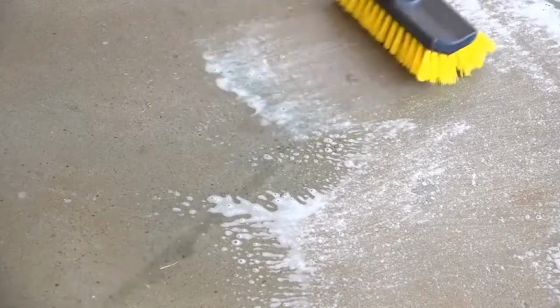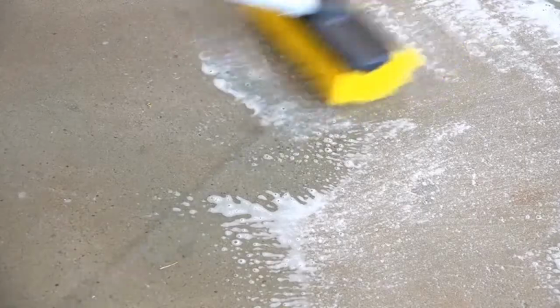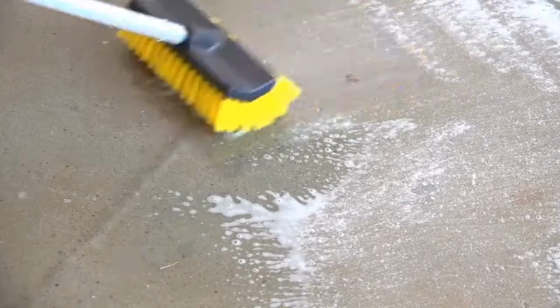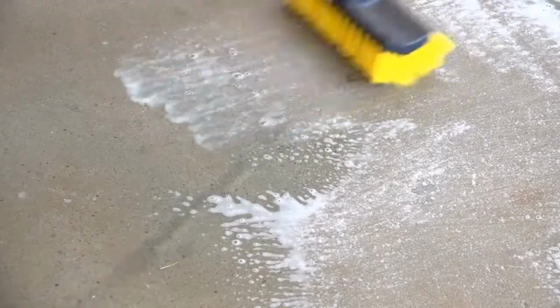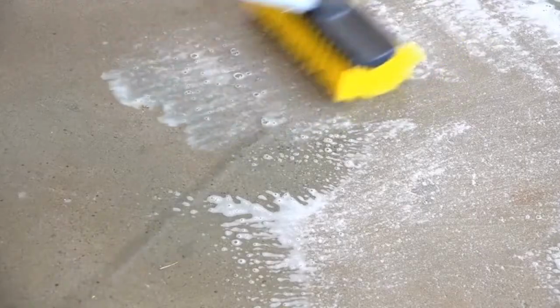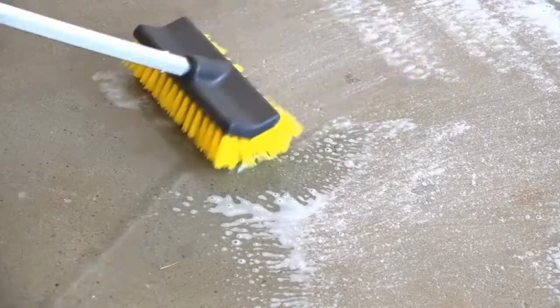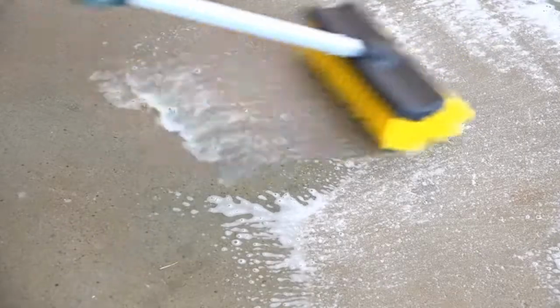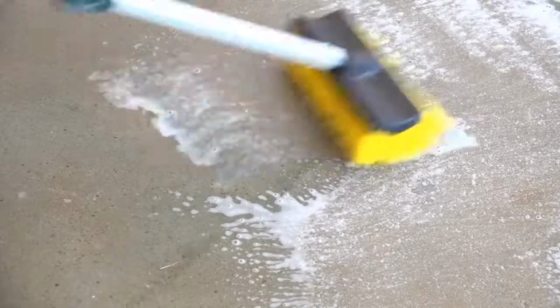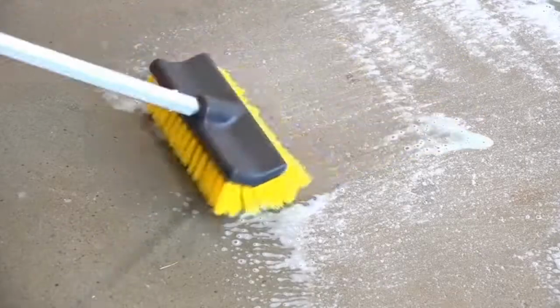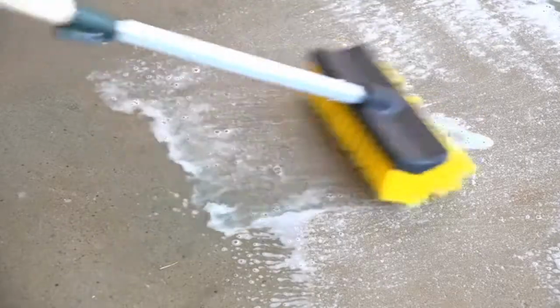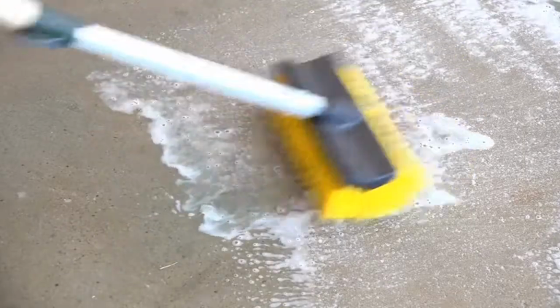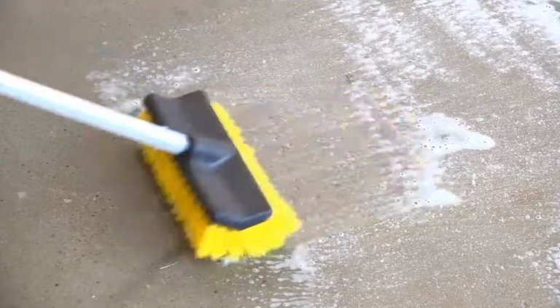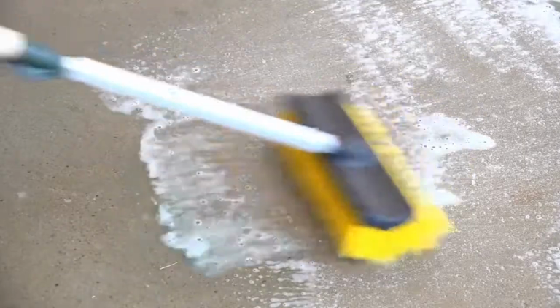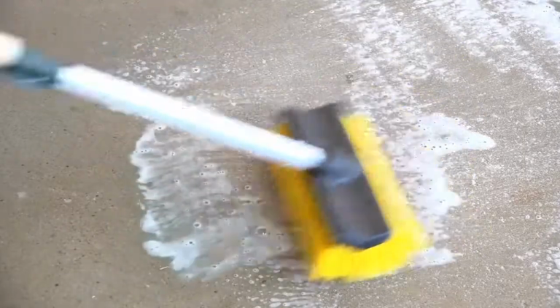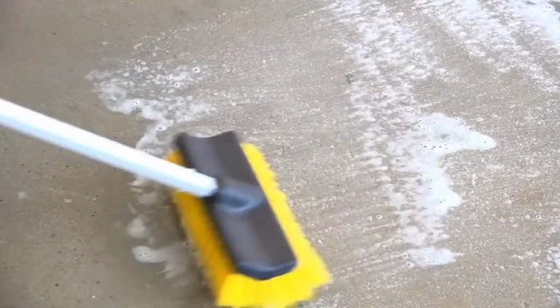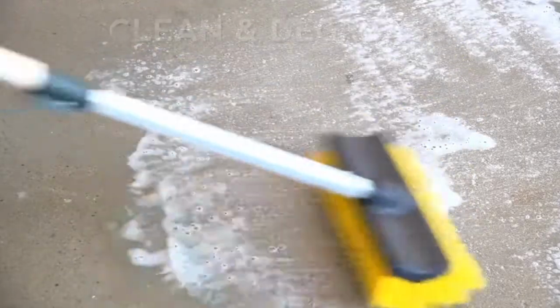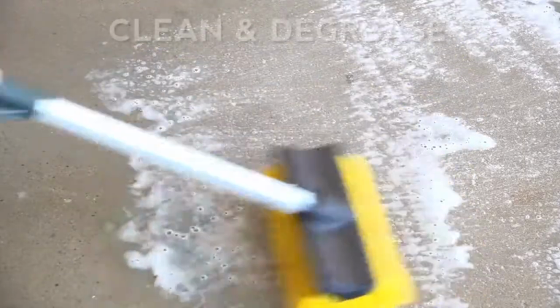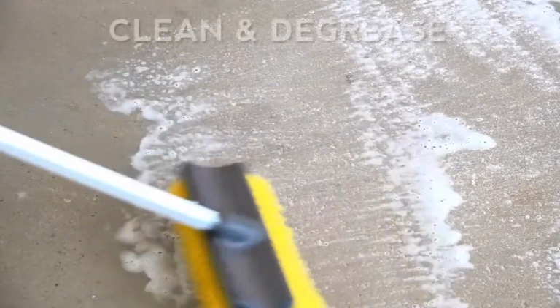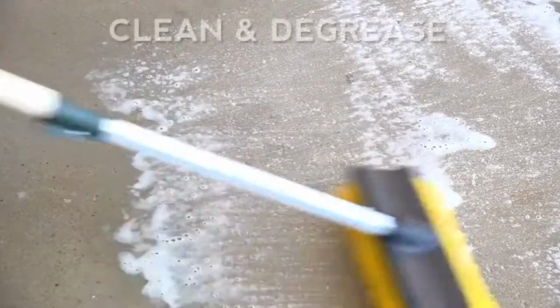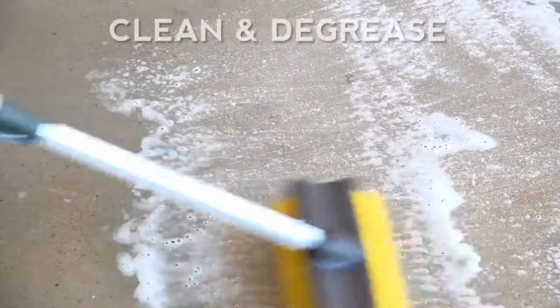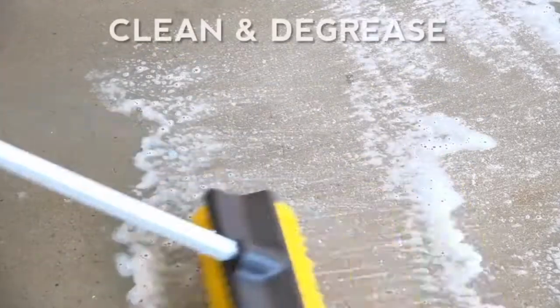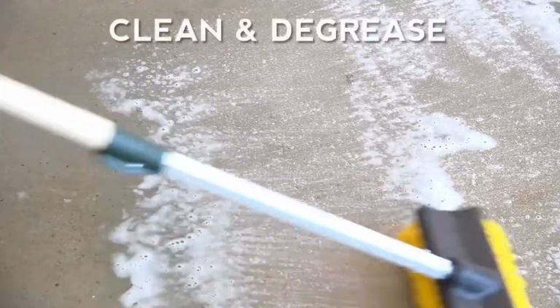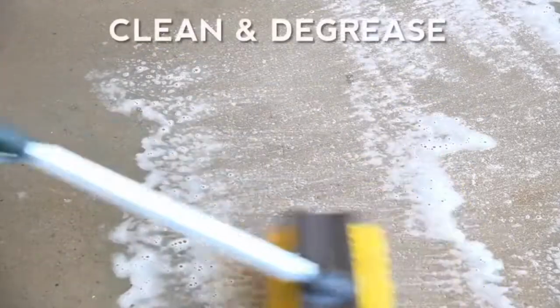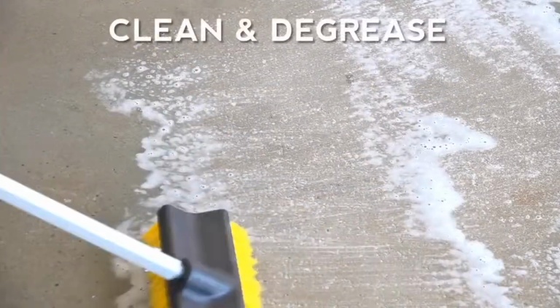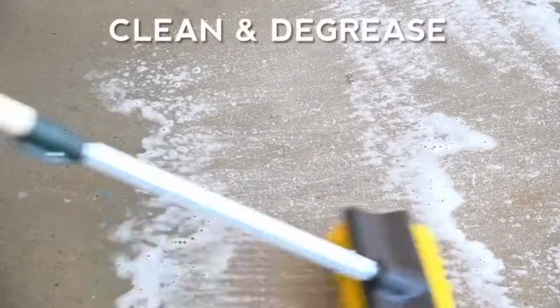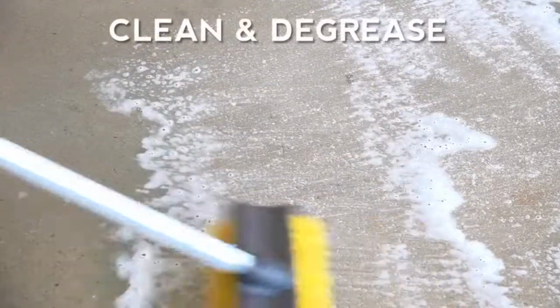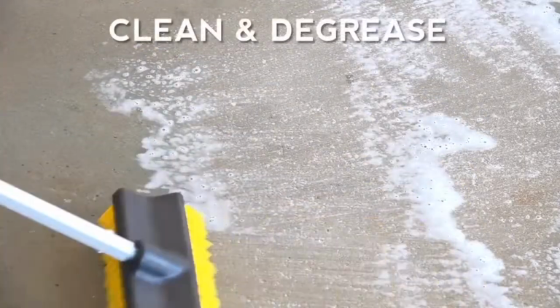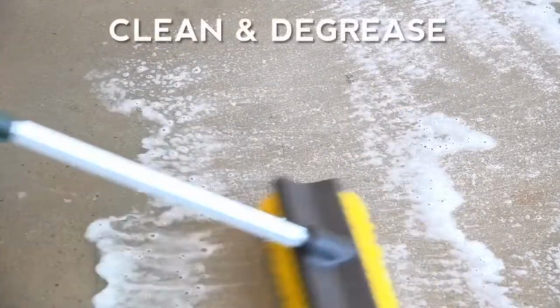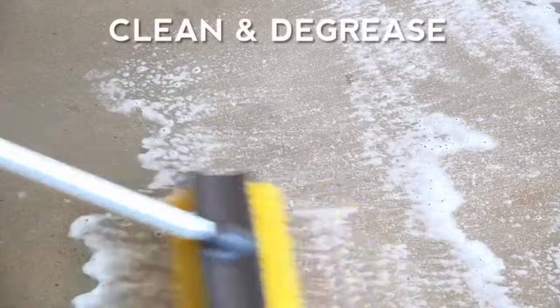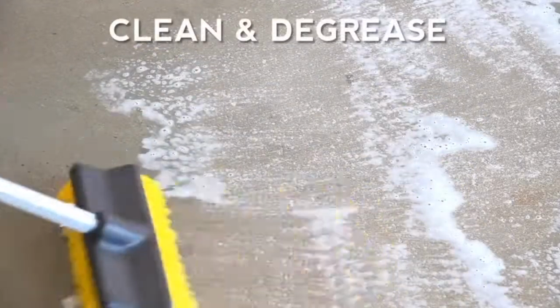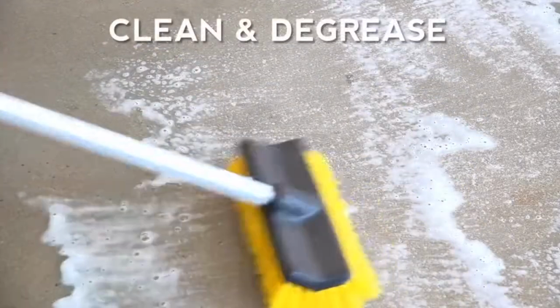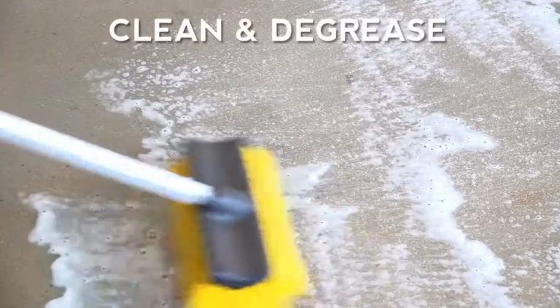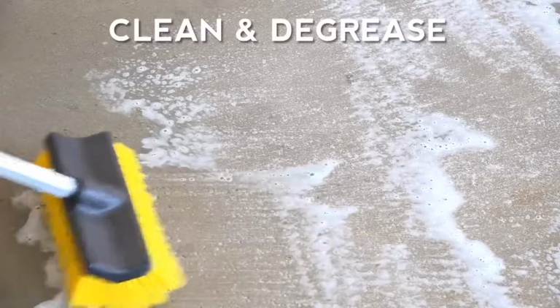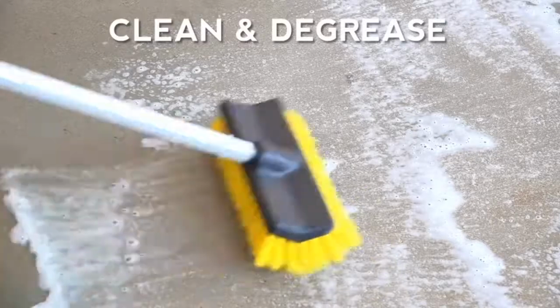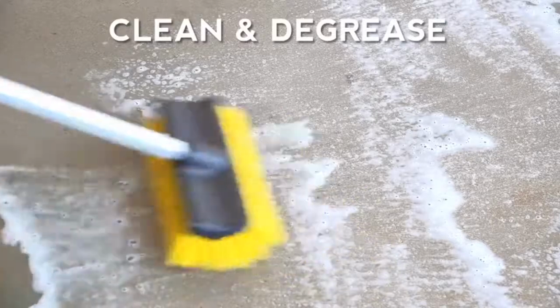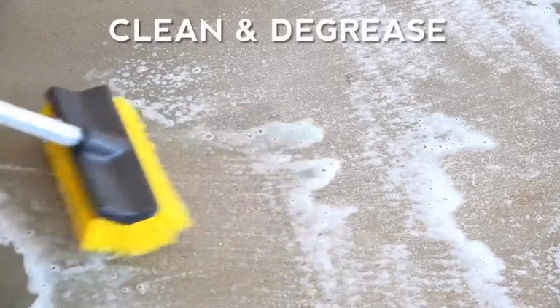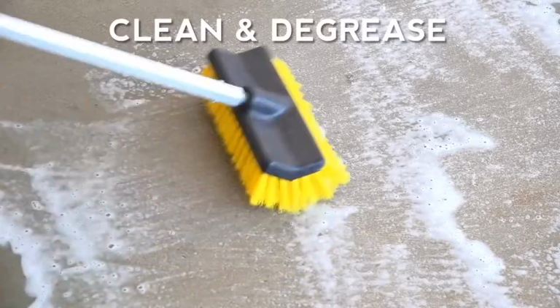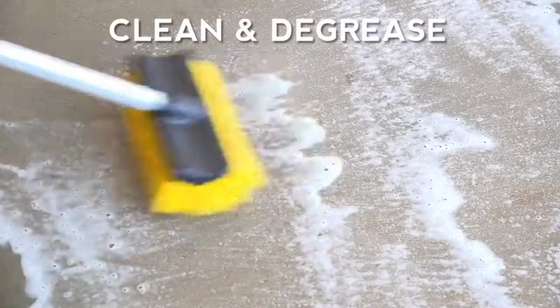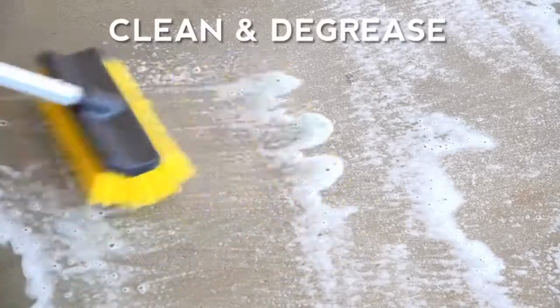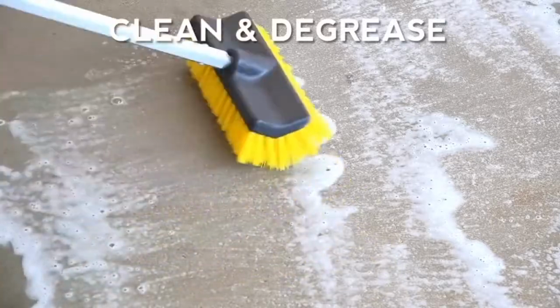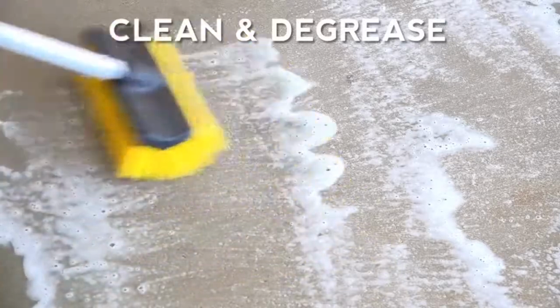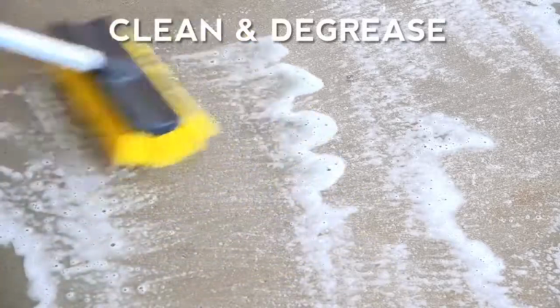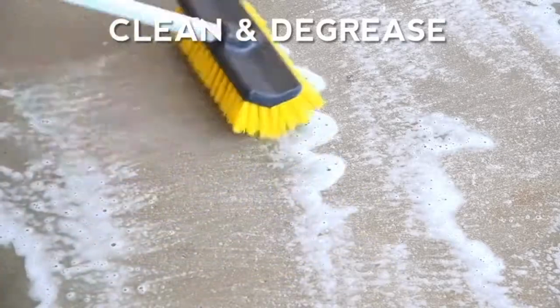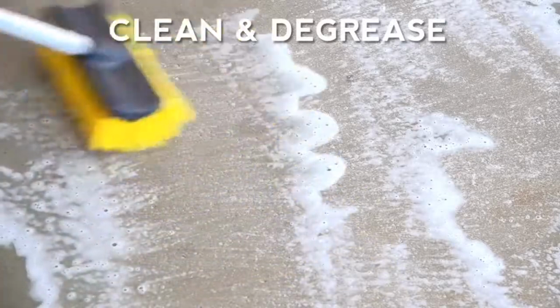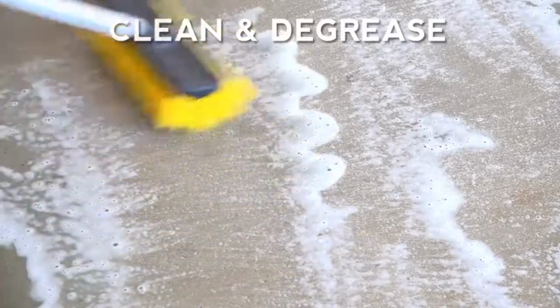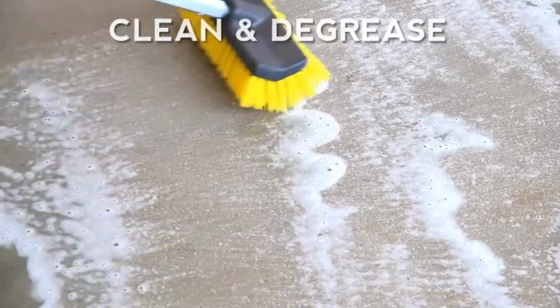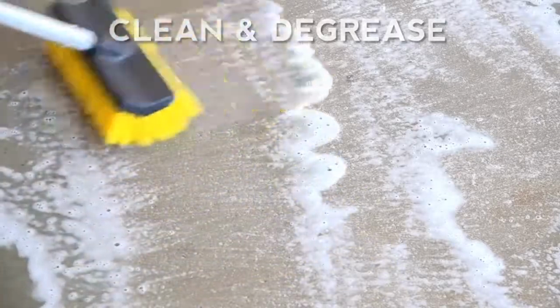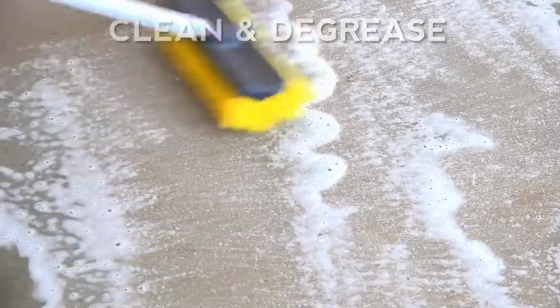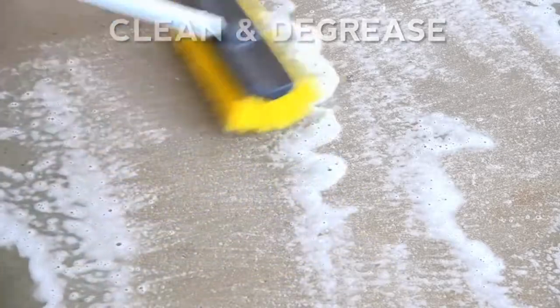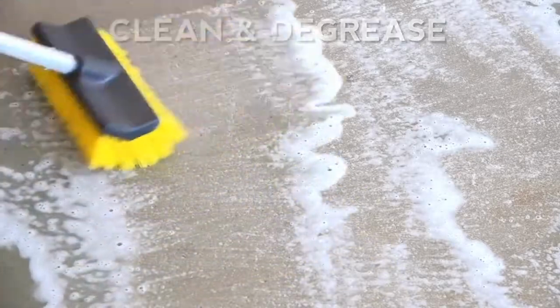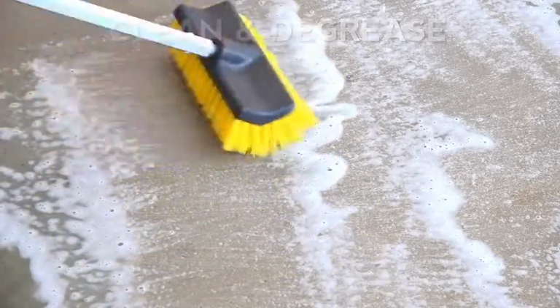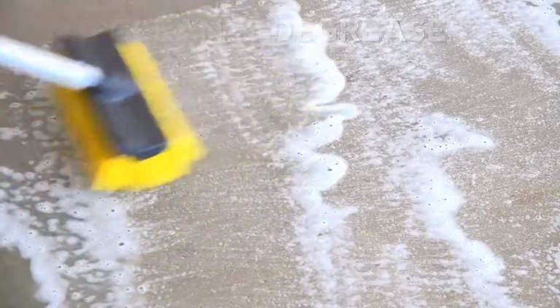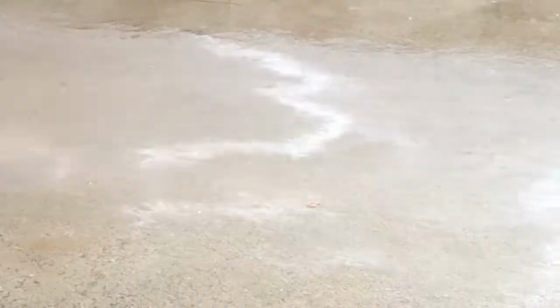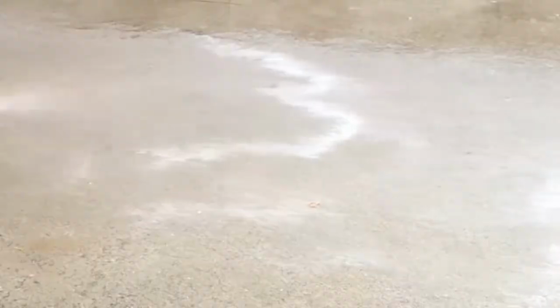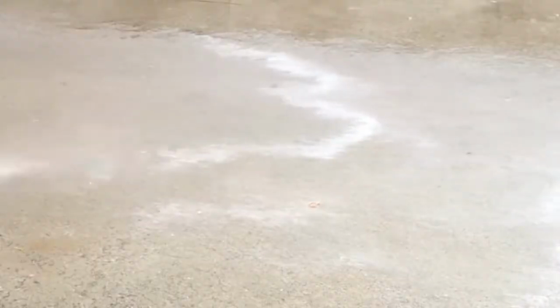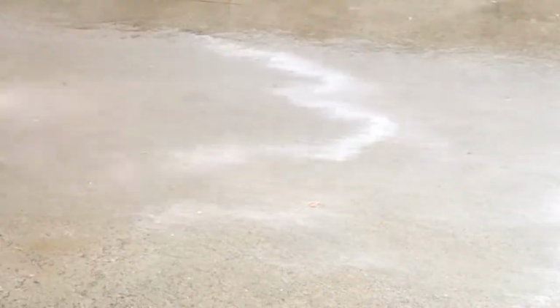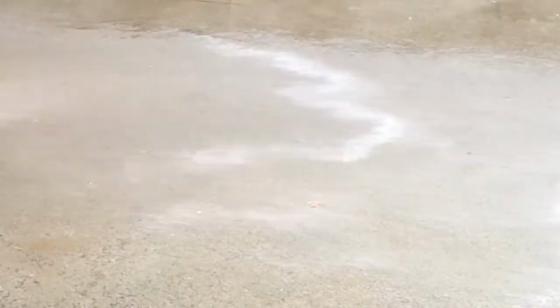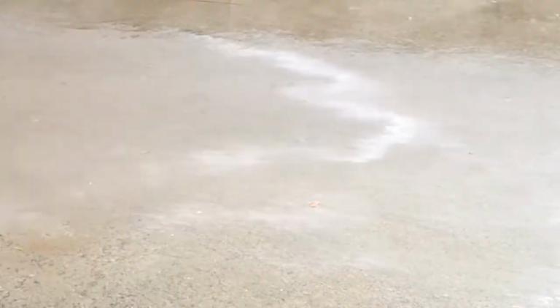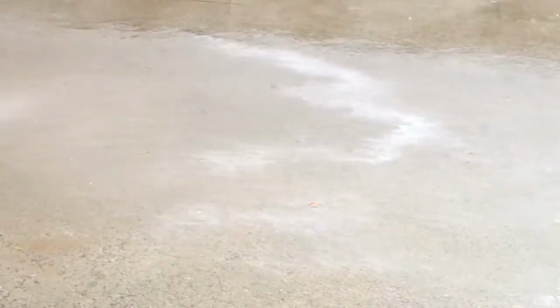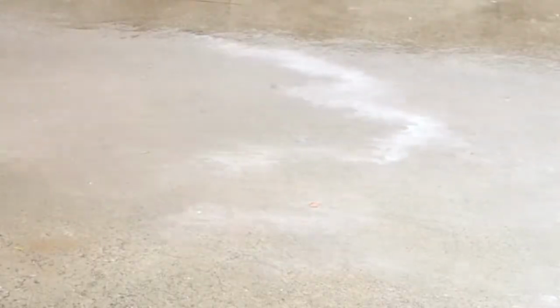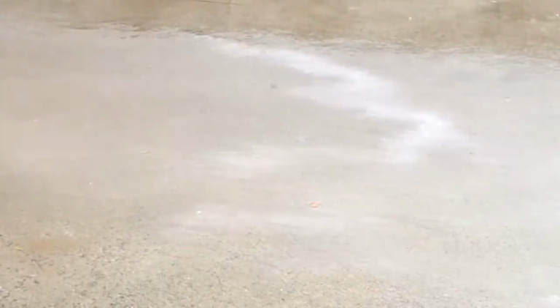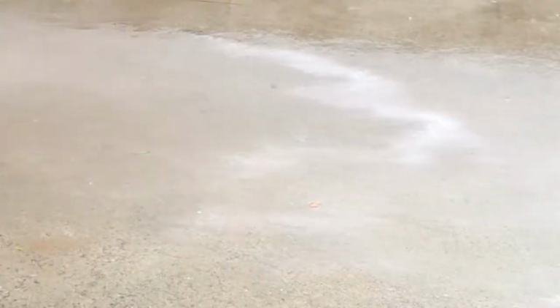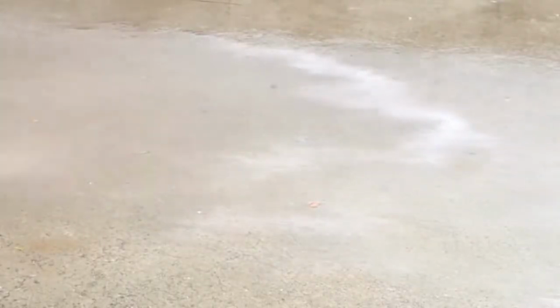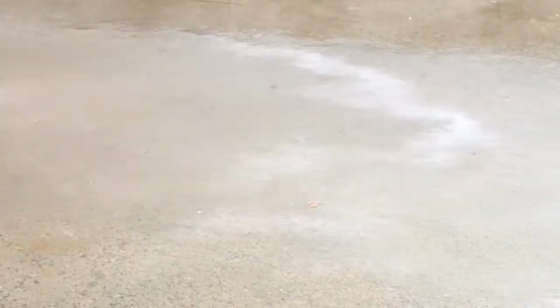First, clean your floor with Rust-Oleum cleaner and degreaser to remove any dirt, oil, chemicals, and other contaminants. Rinse thoroughly.